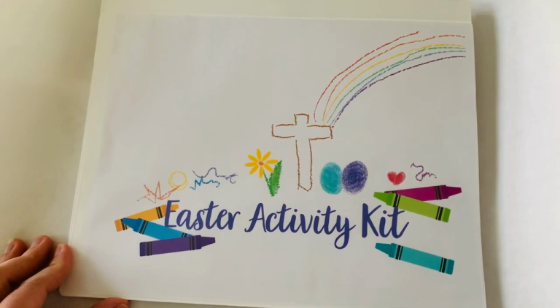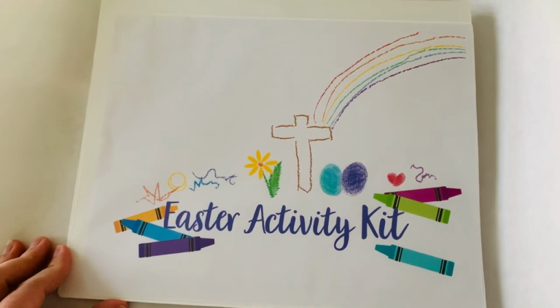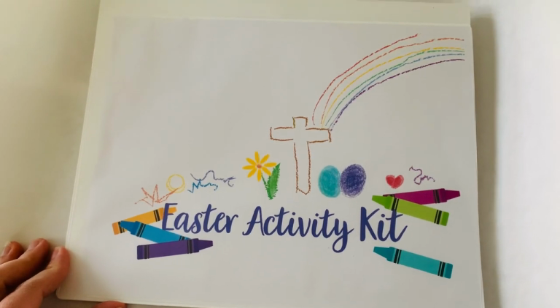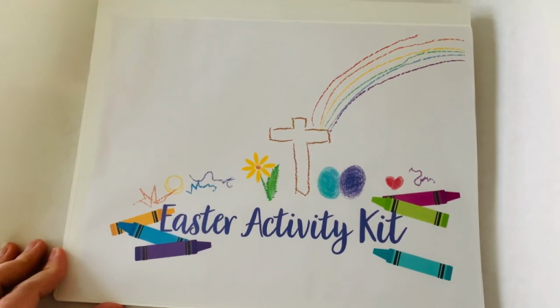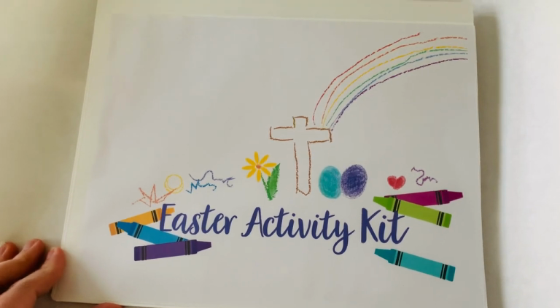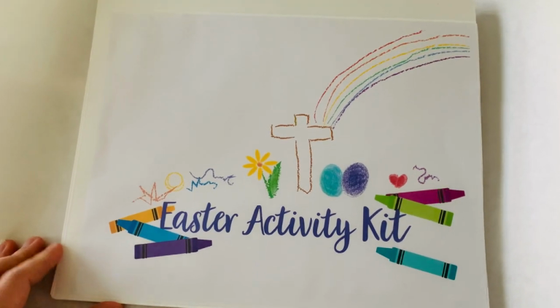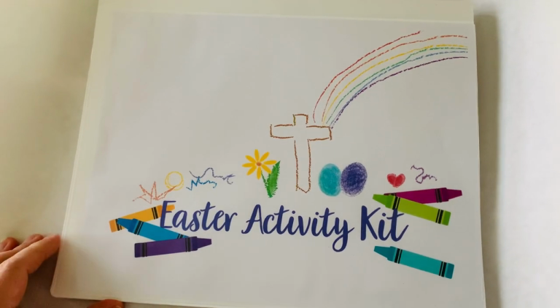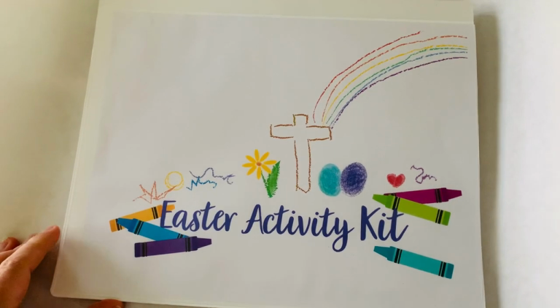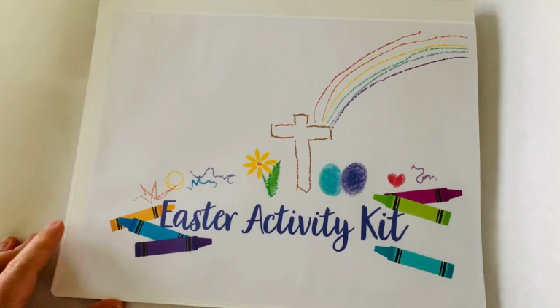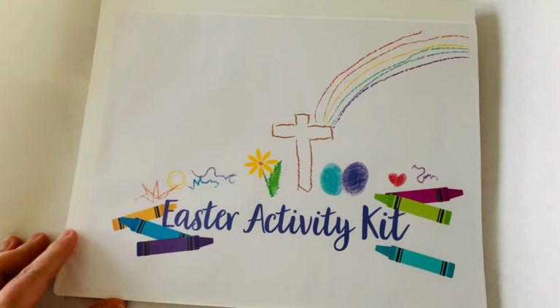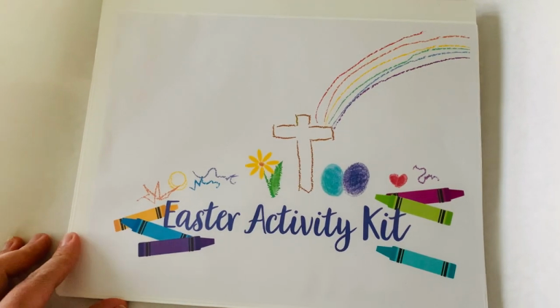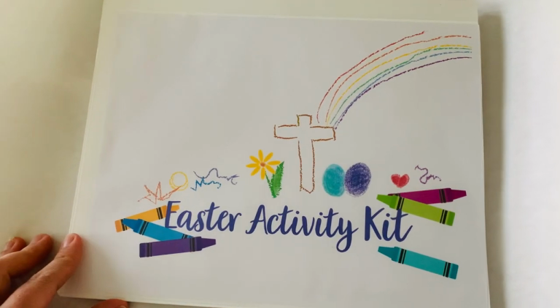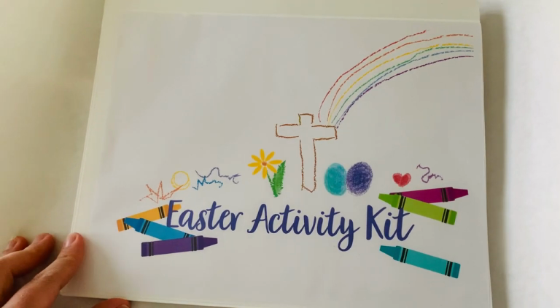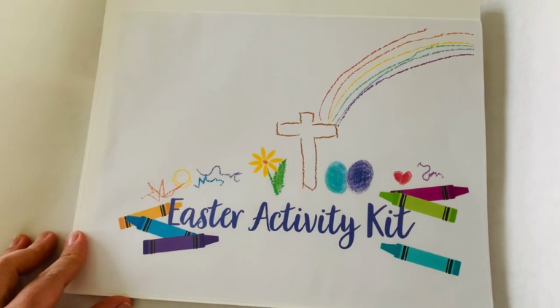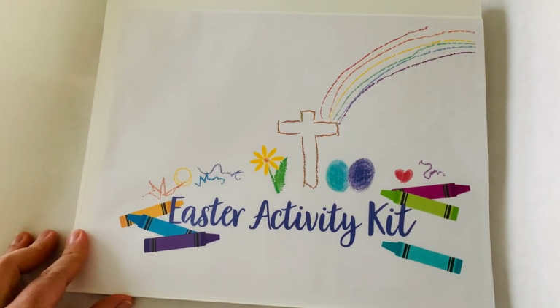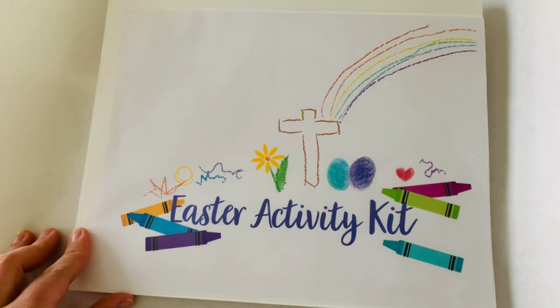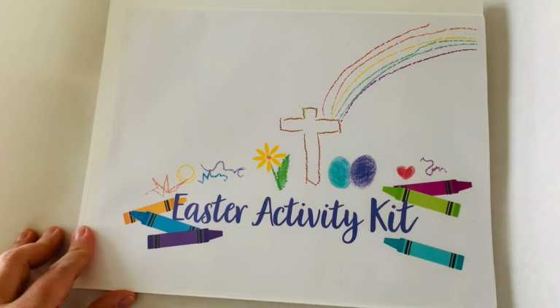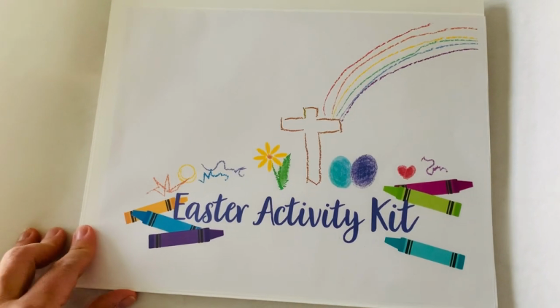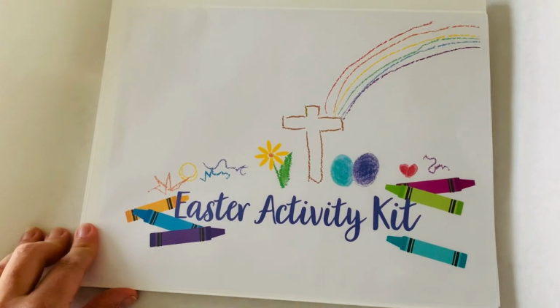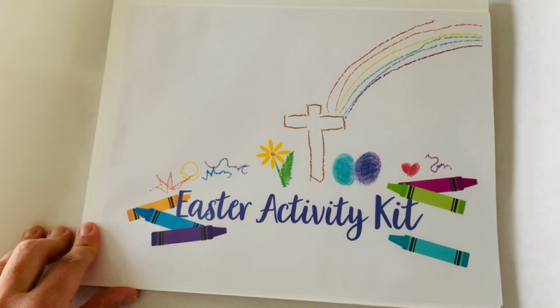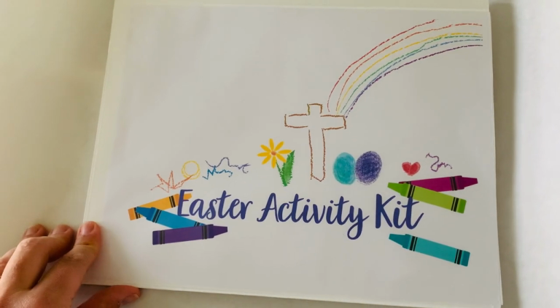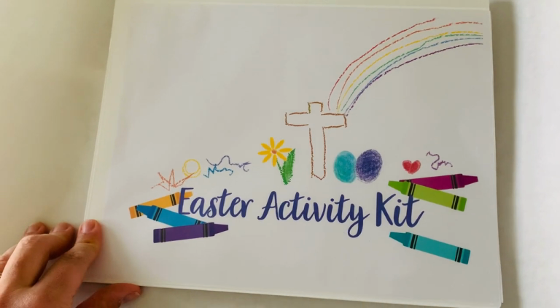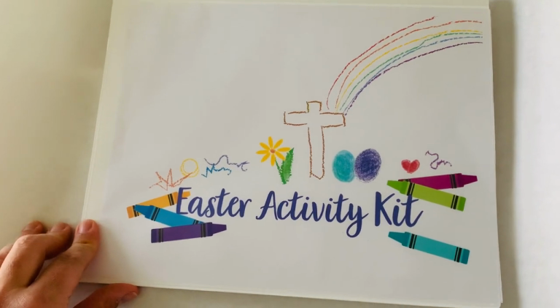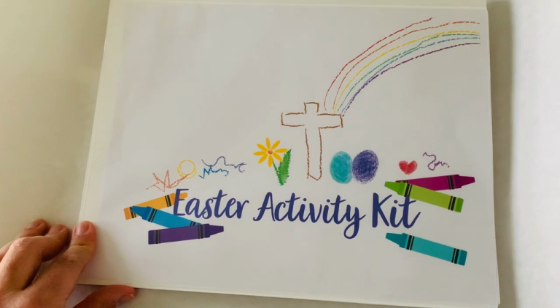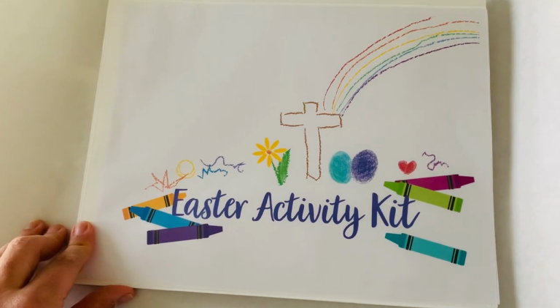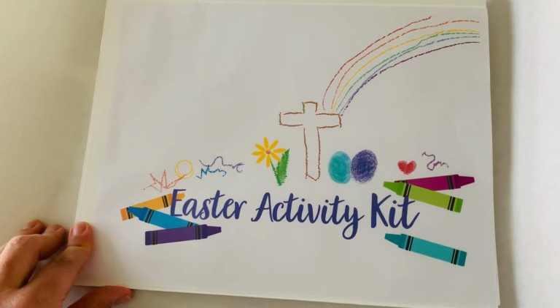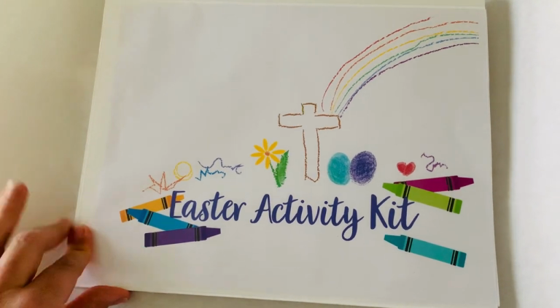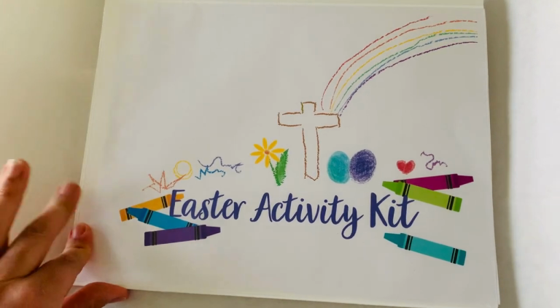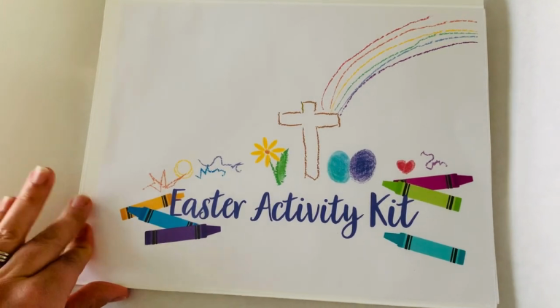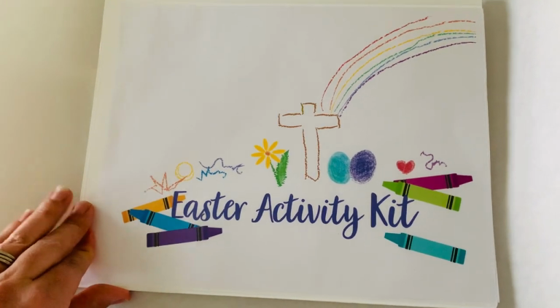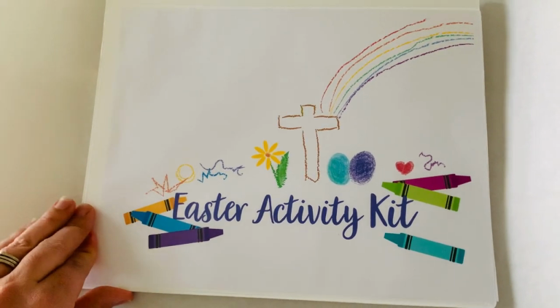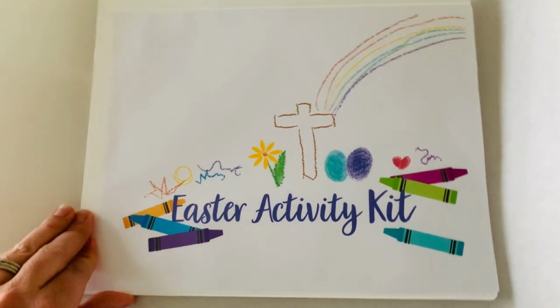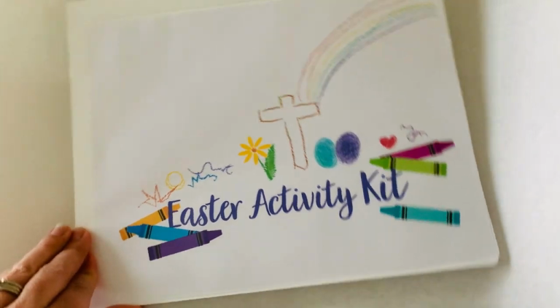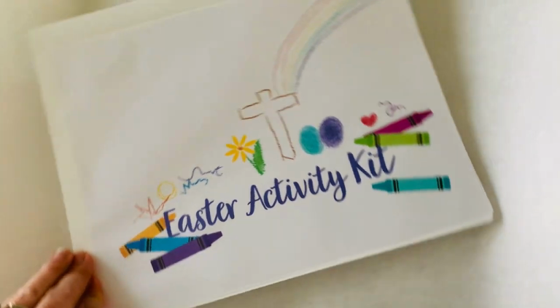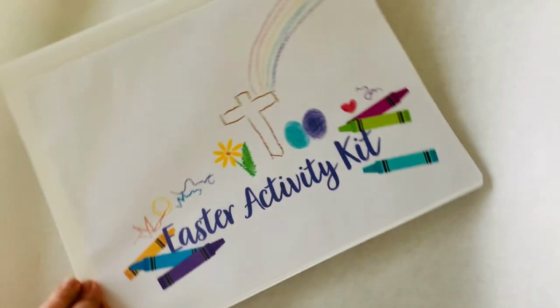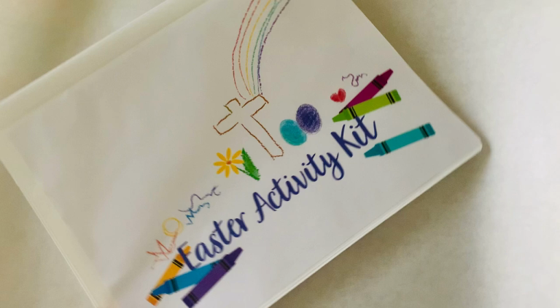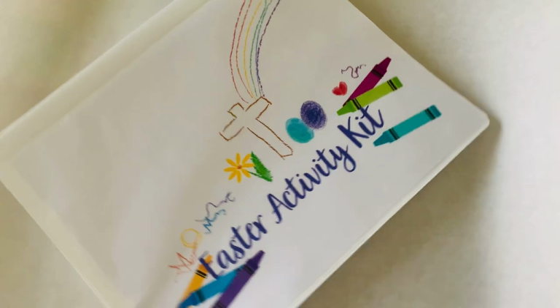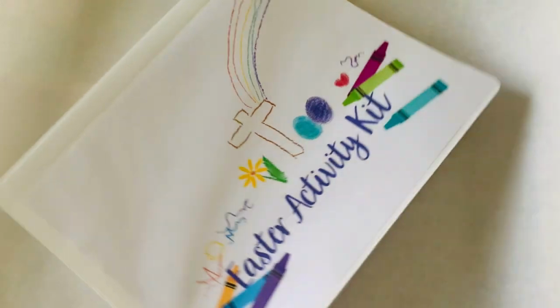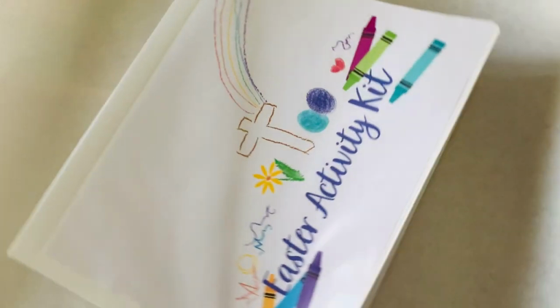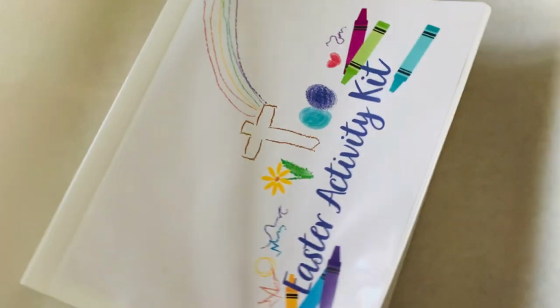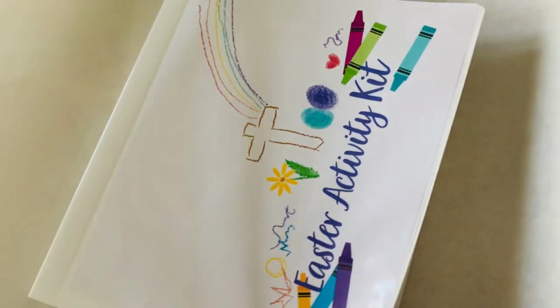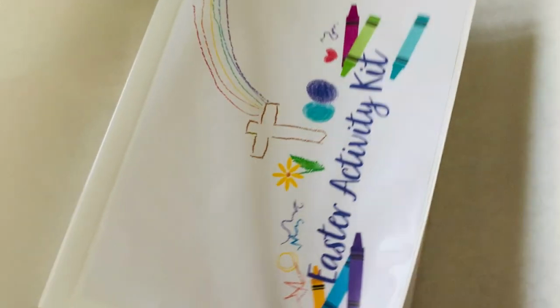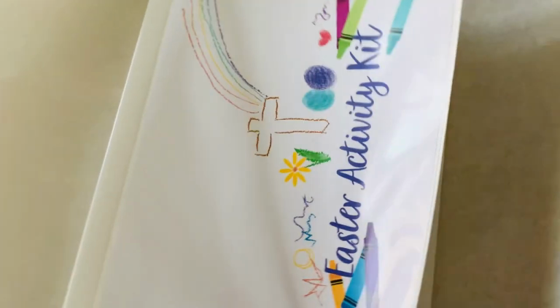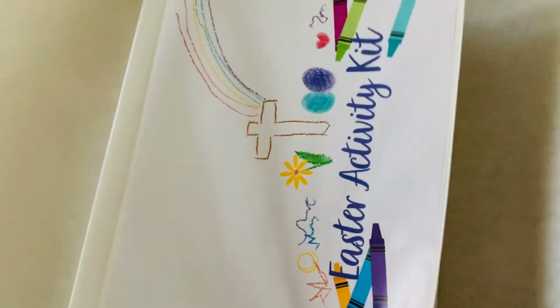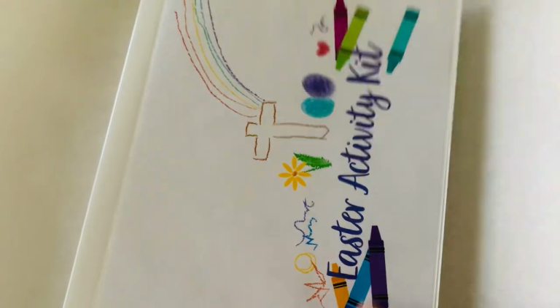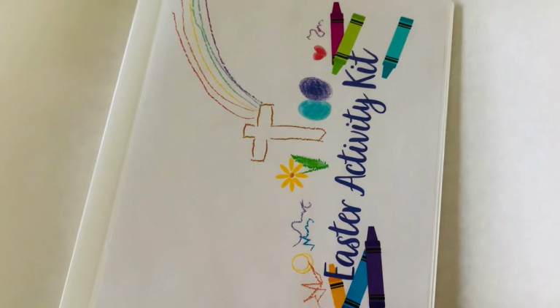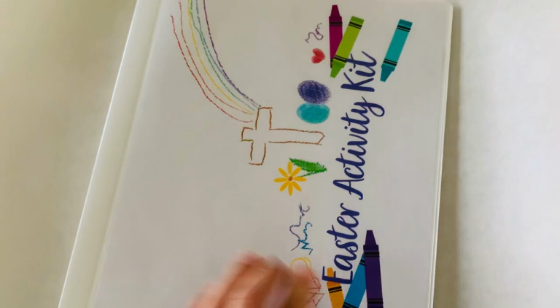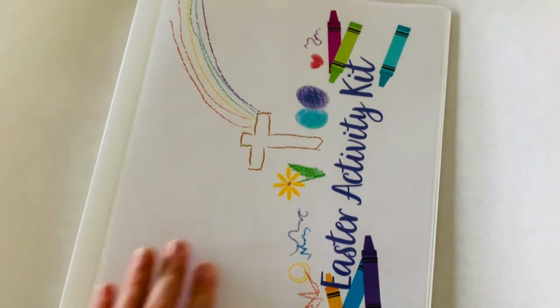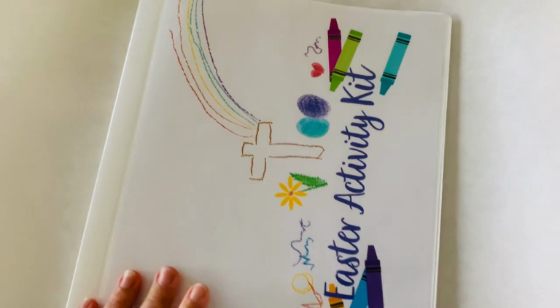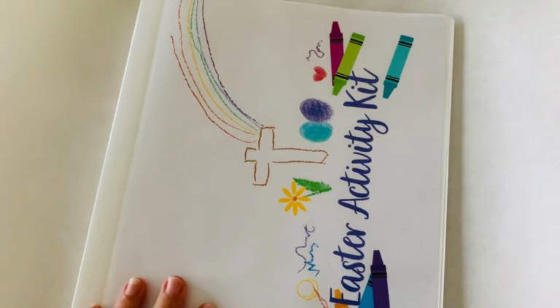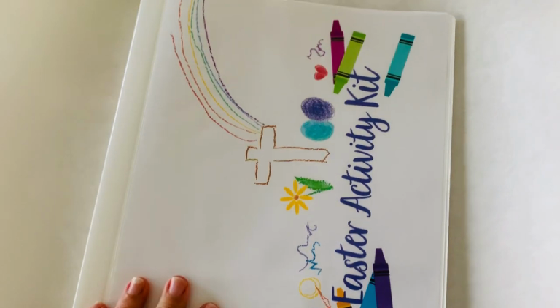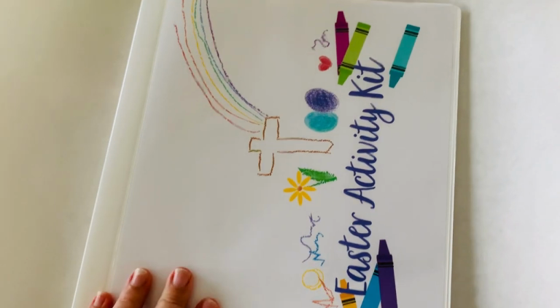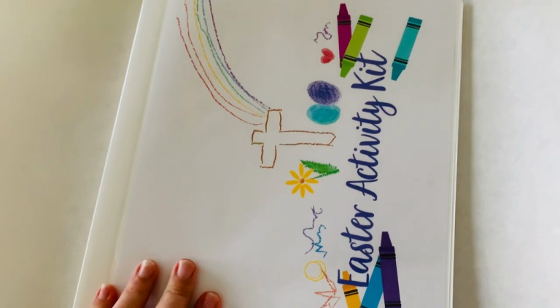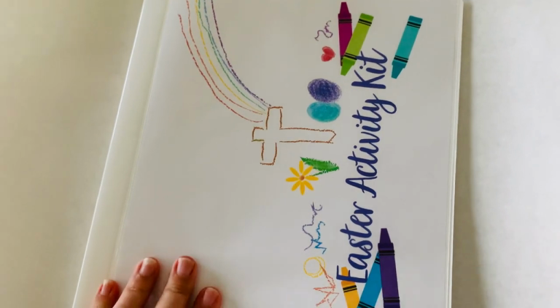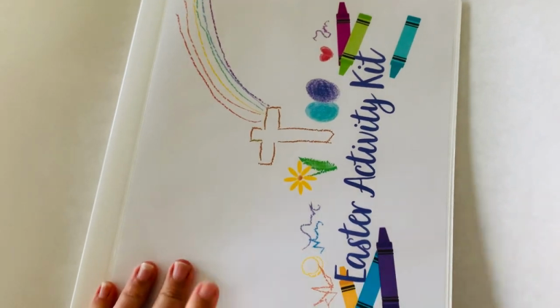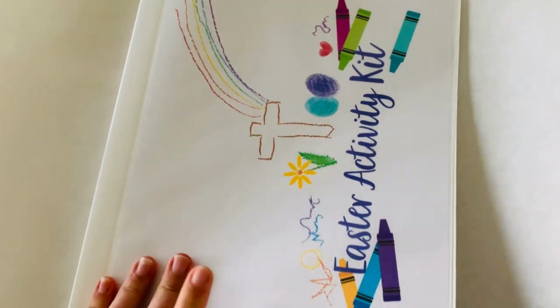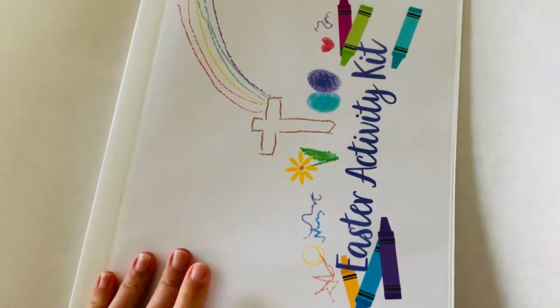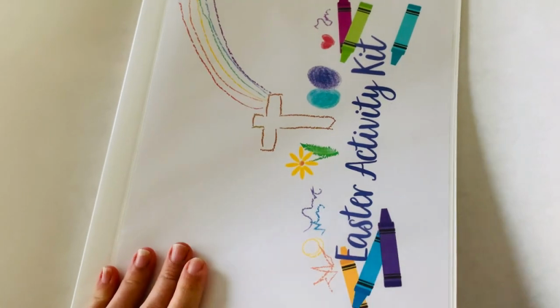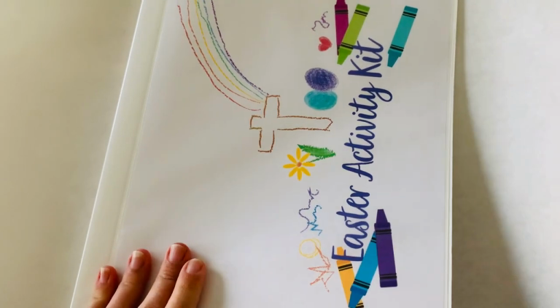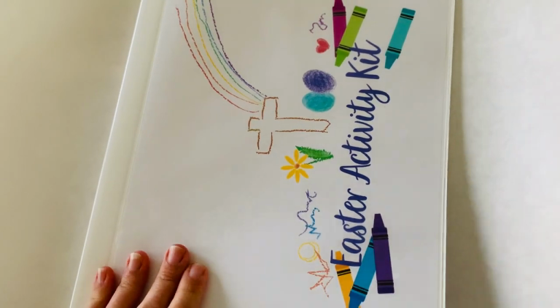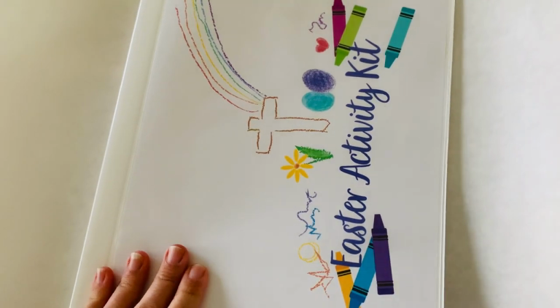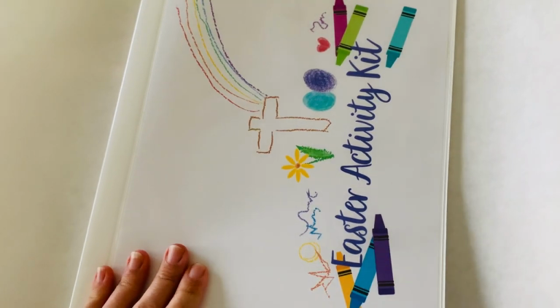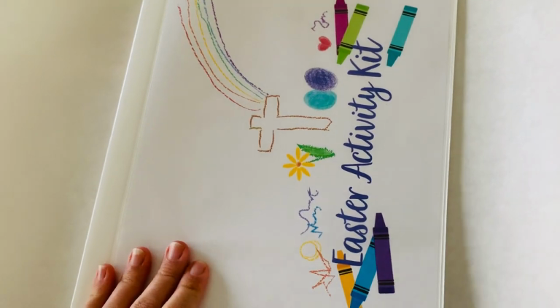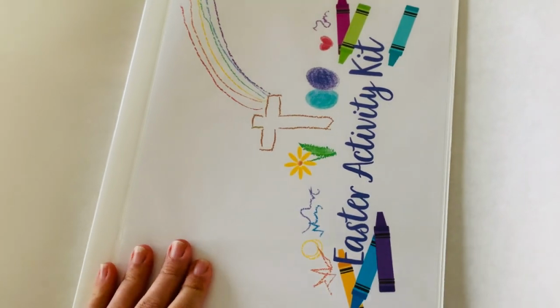Hey guys, it's Julia from Ready, Set, Memories, and I am really excited about our Easter activity kits.